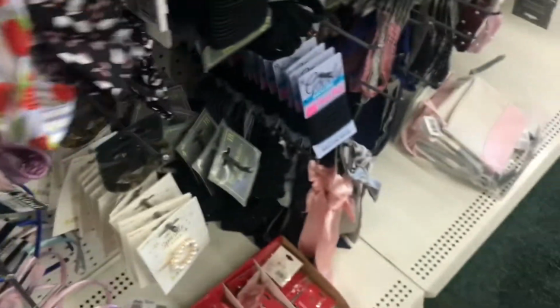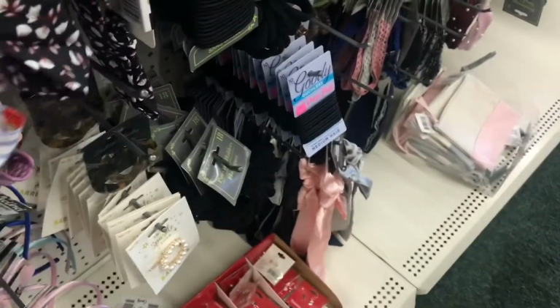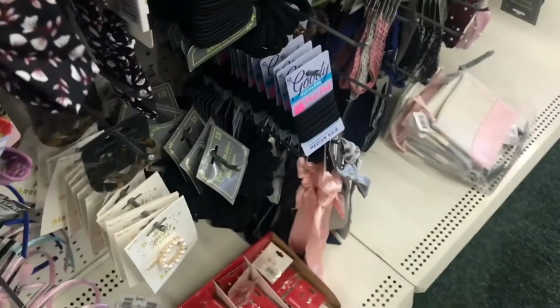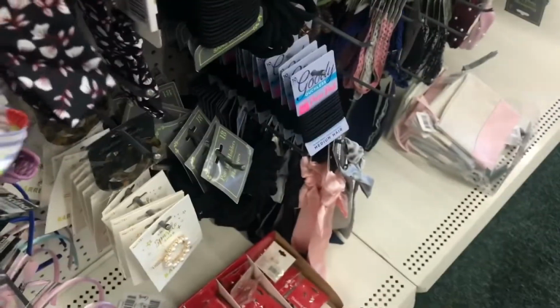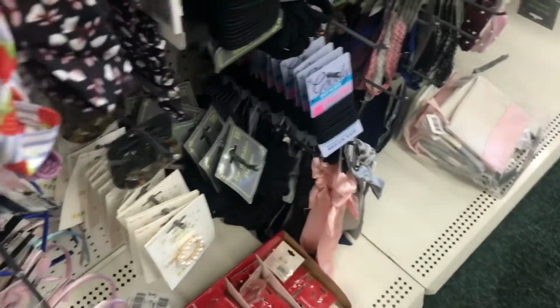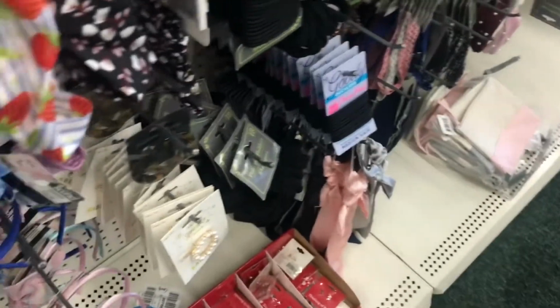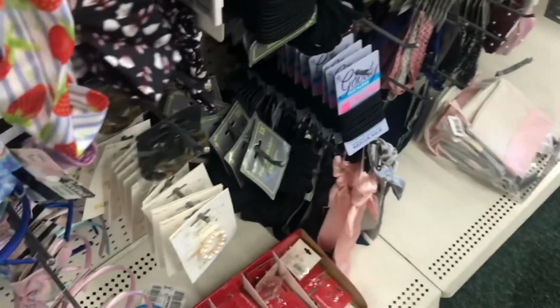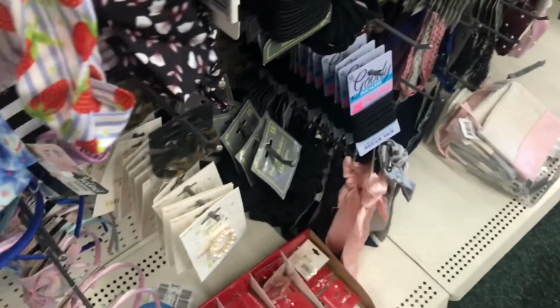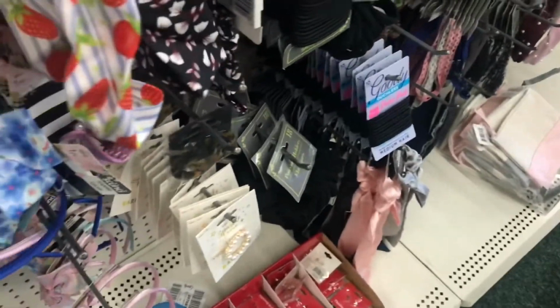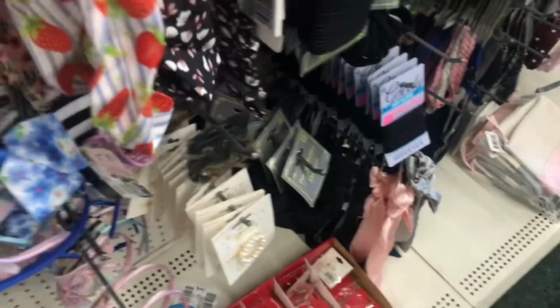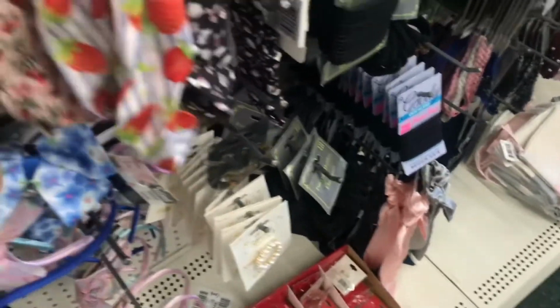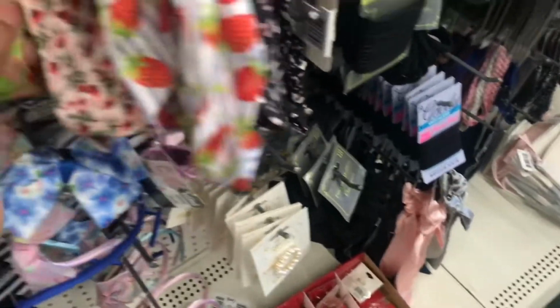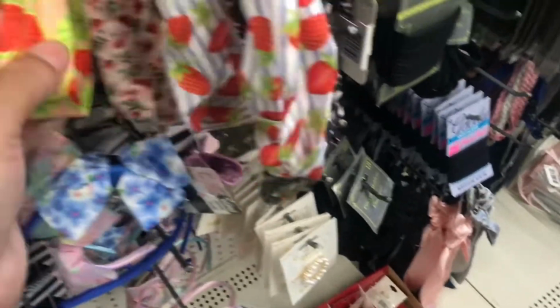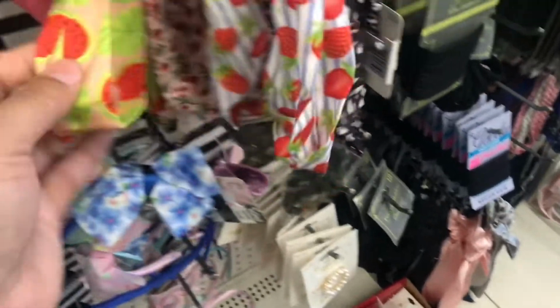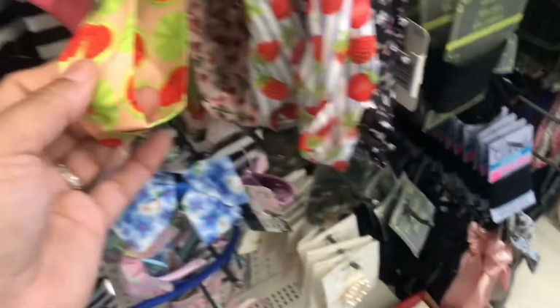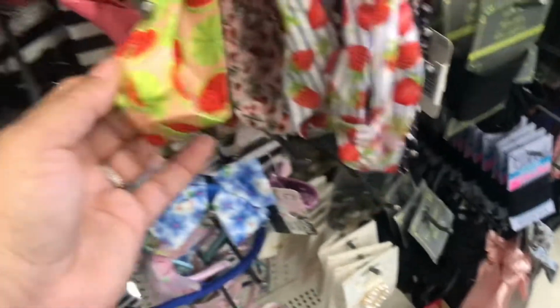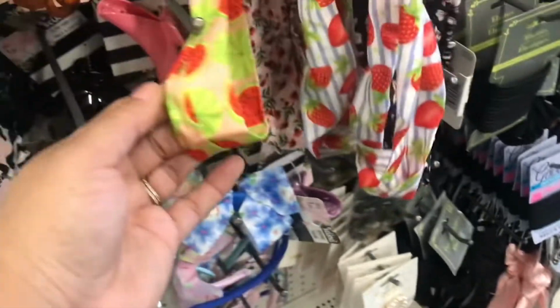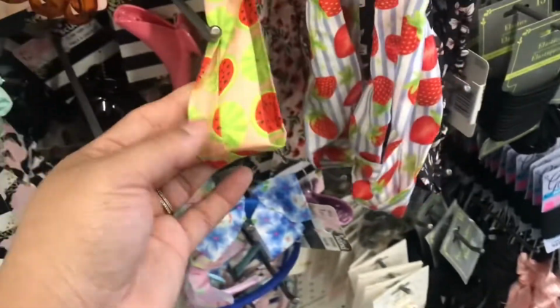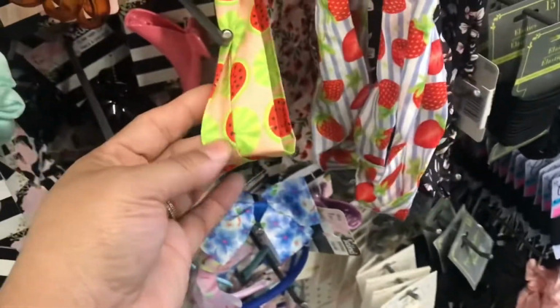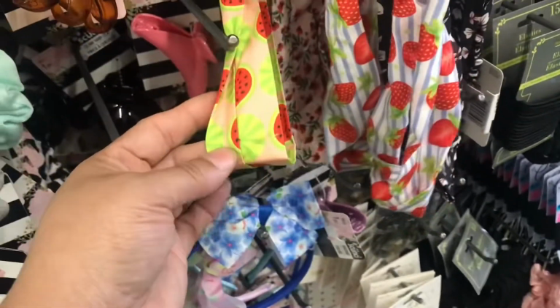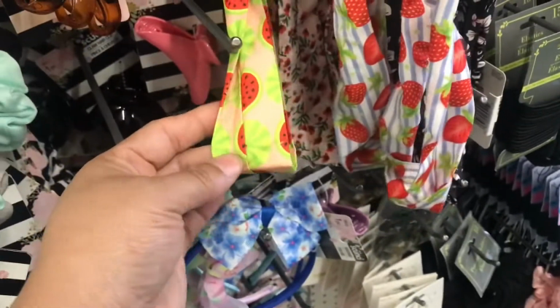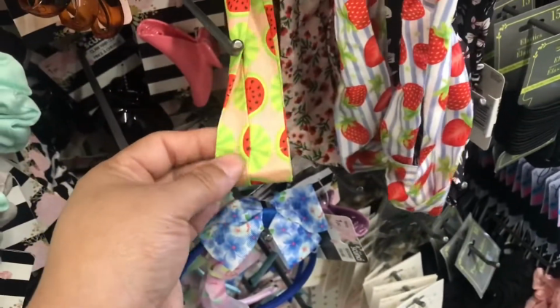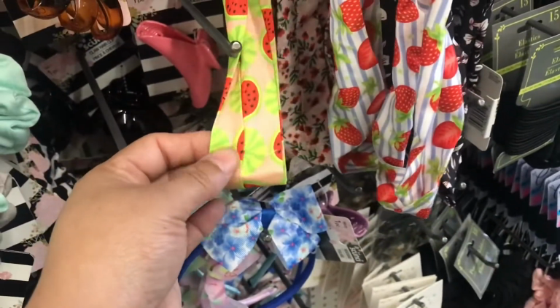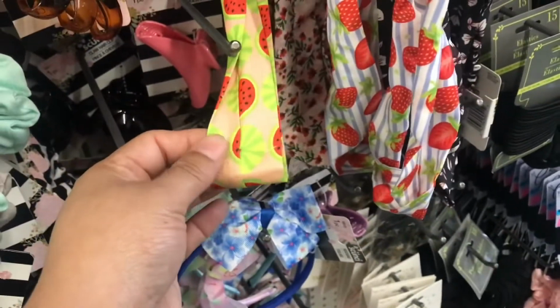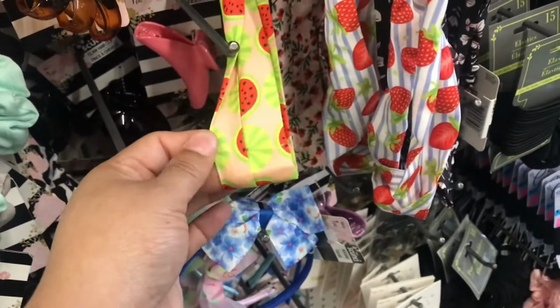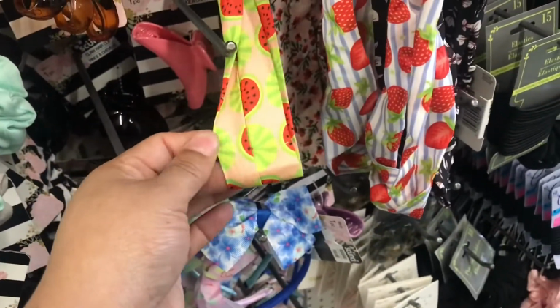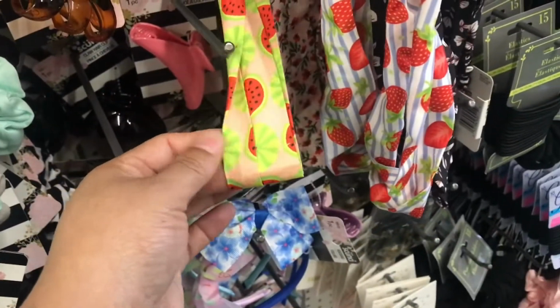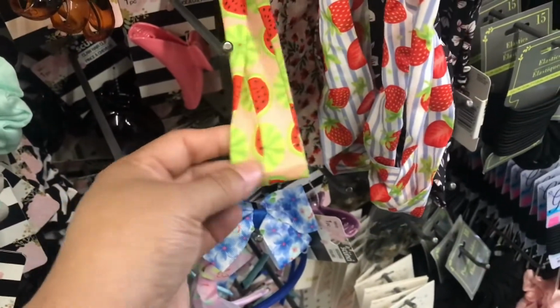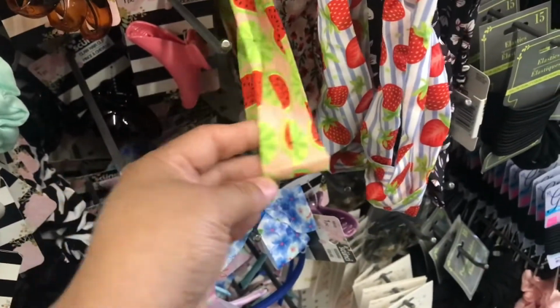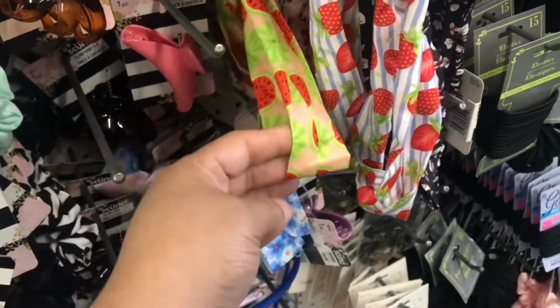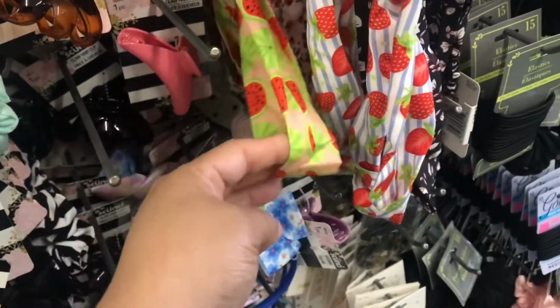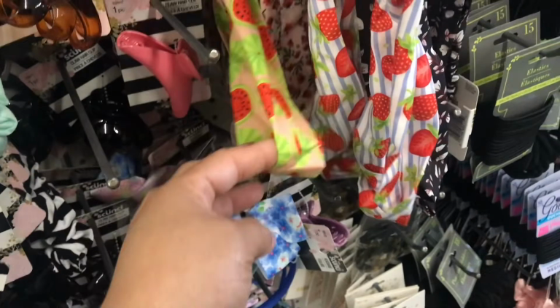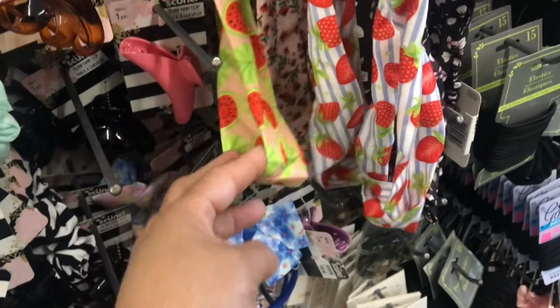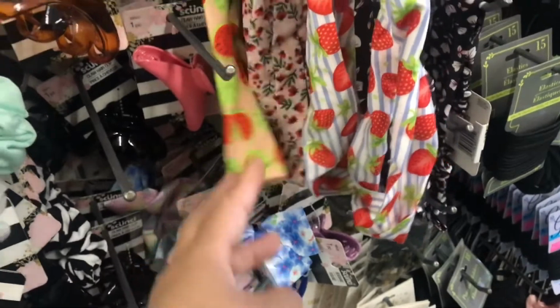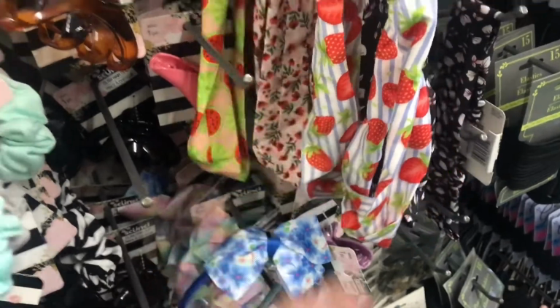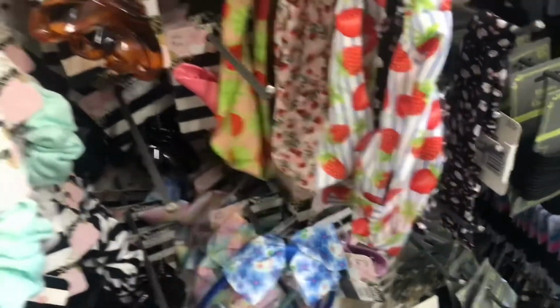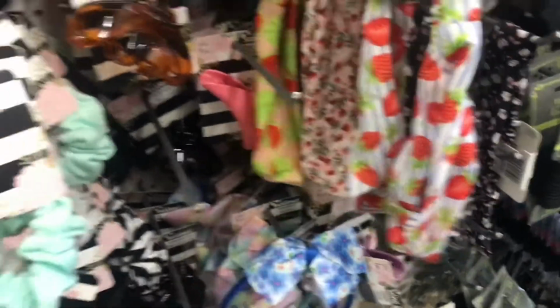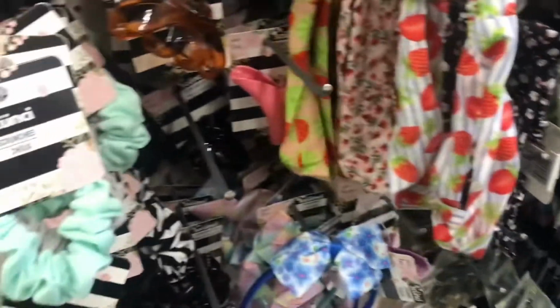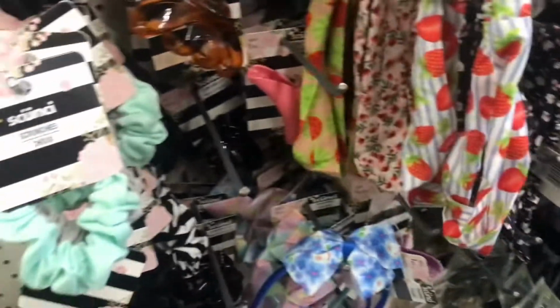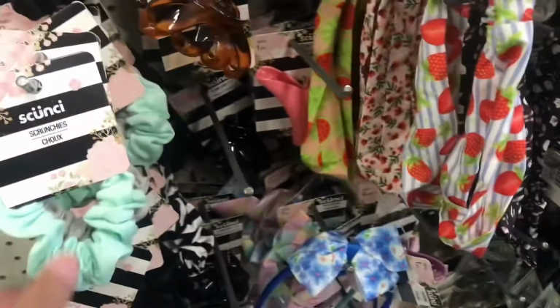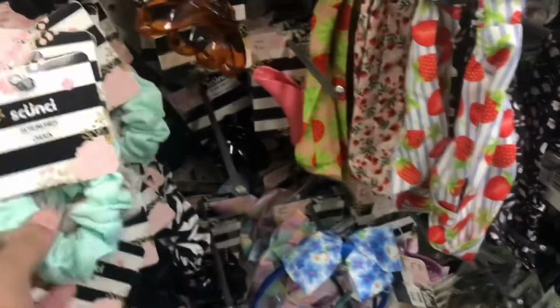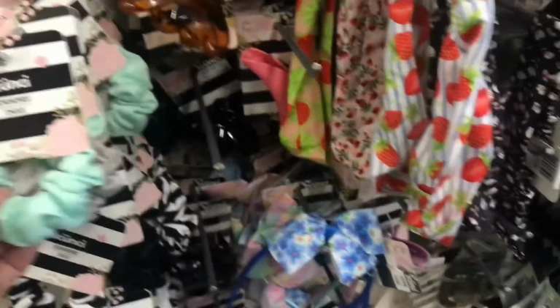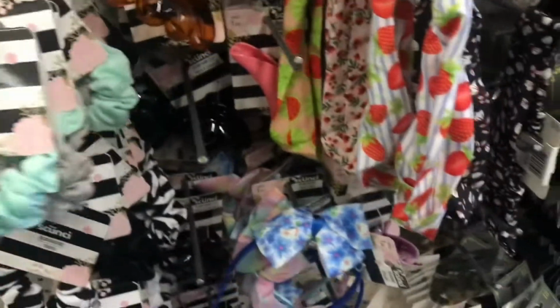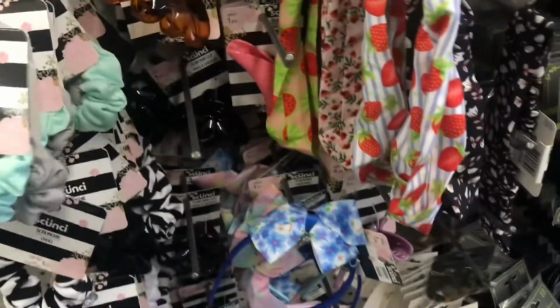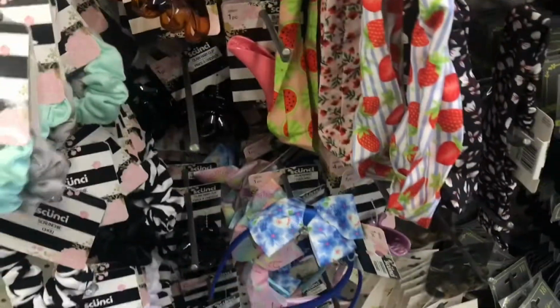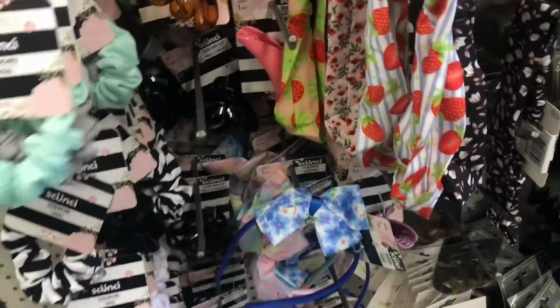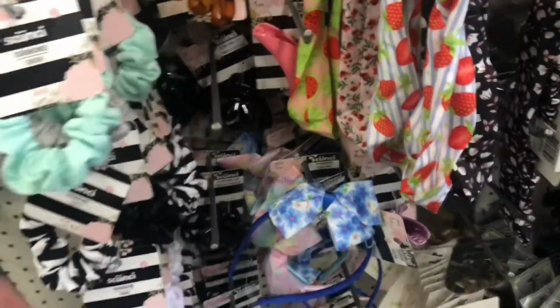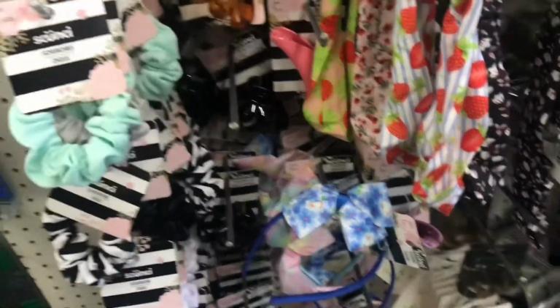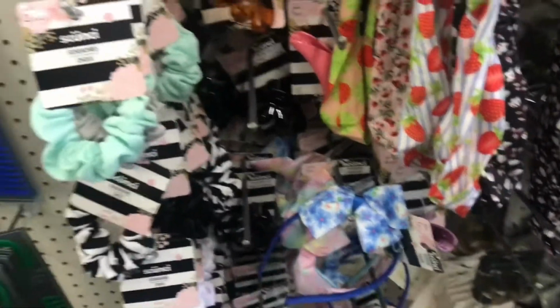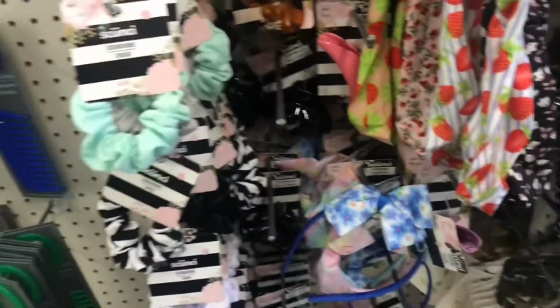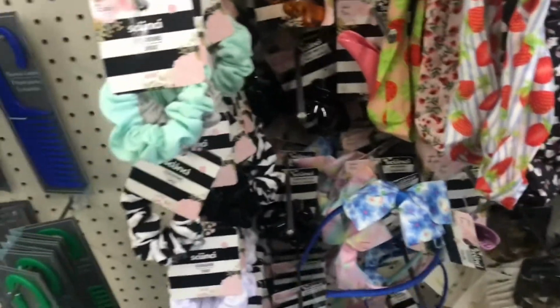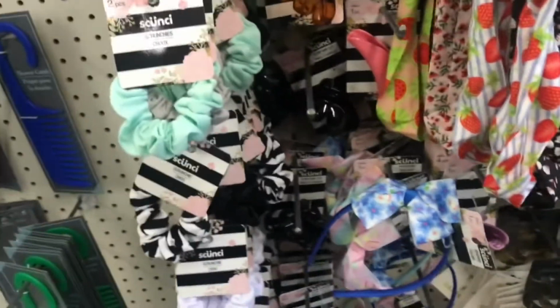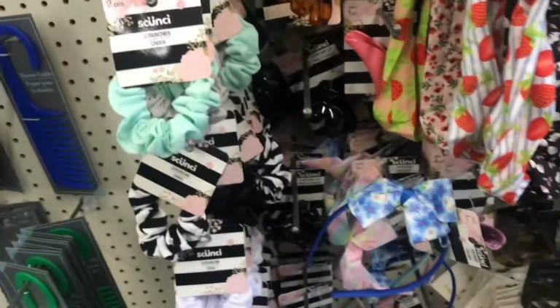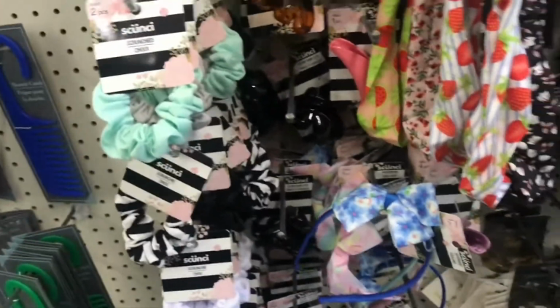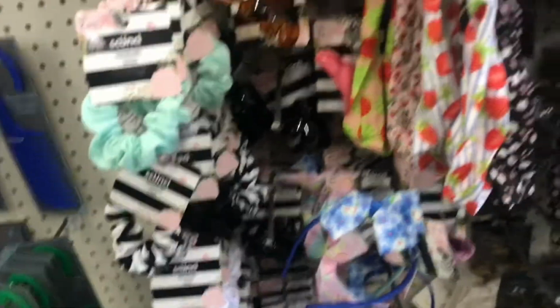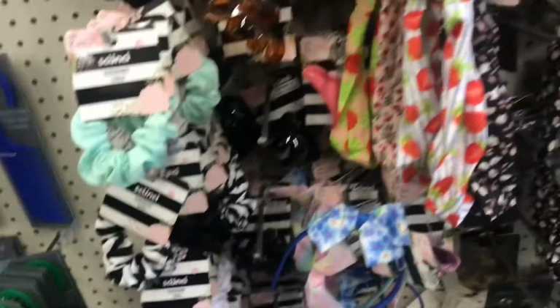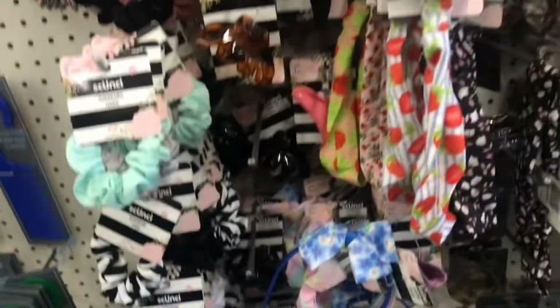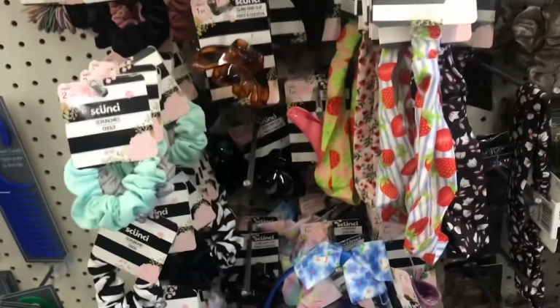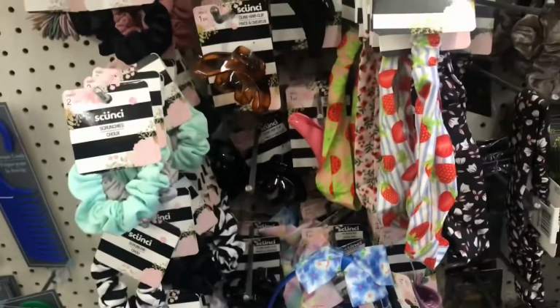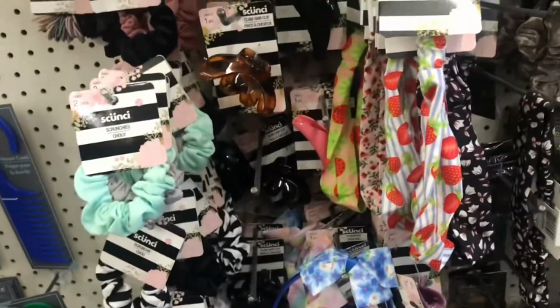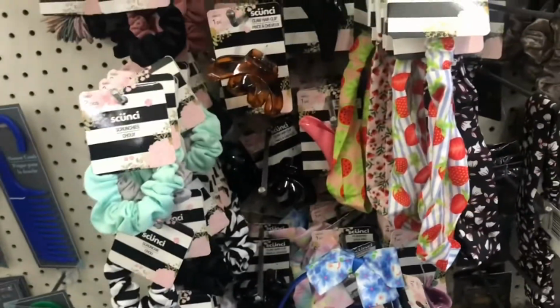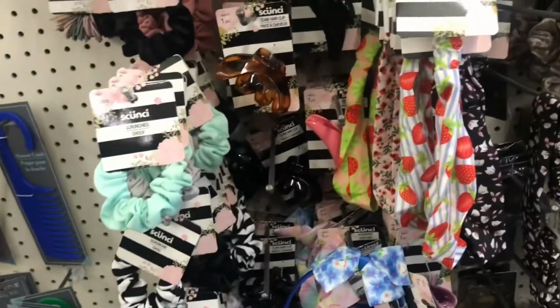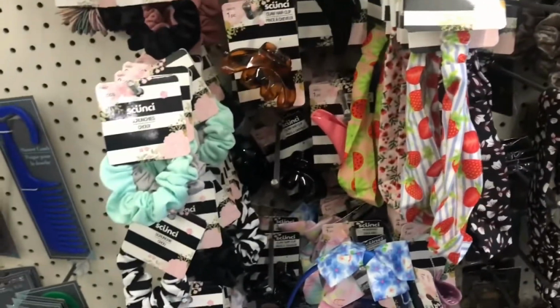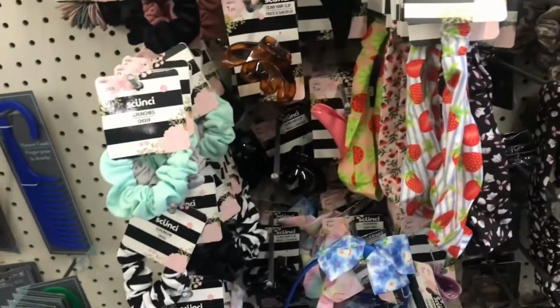They had new hand bands out, and my favorite has to be the strawberries, but they also have a watermelon one that I liked a little bit, so I wanted to show you guys those.